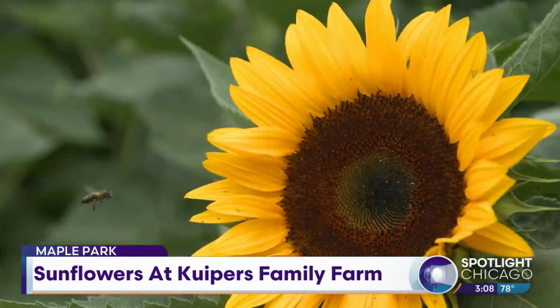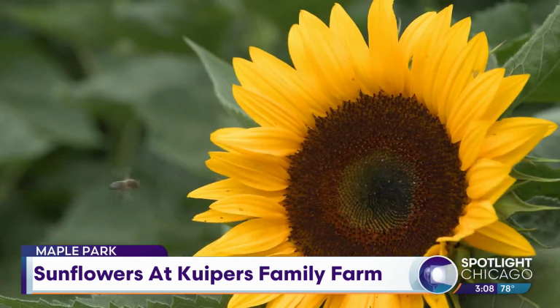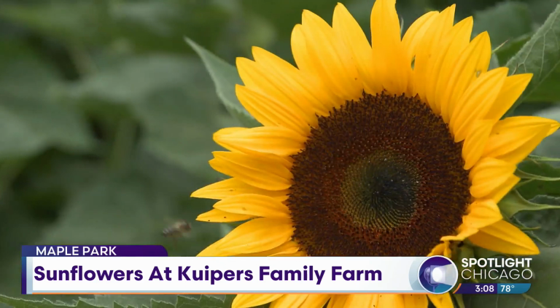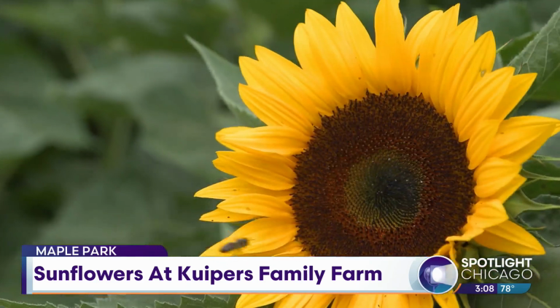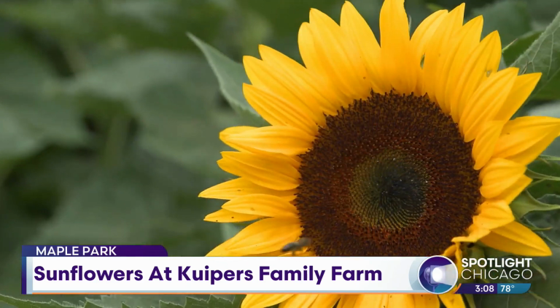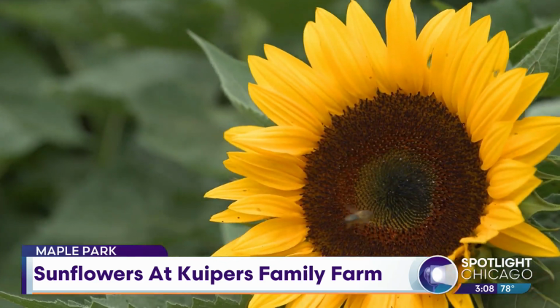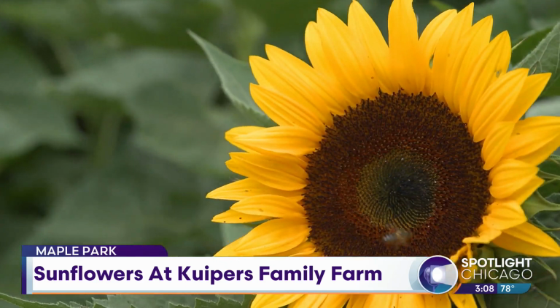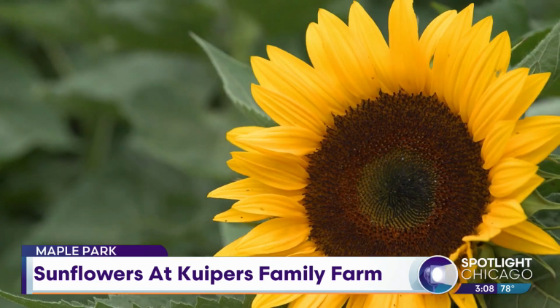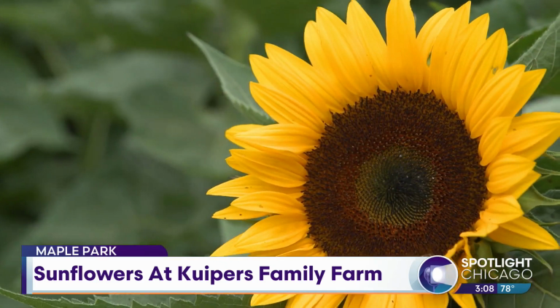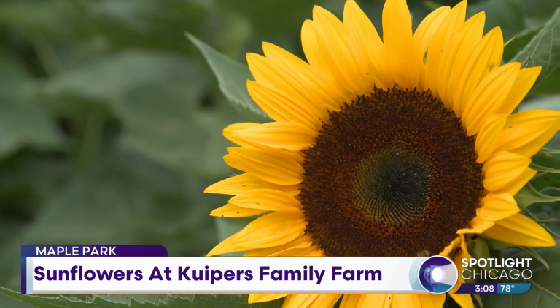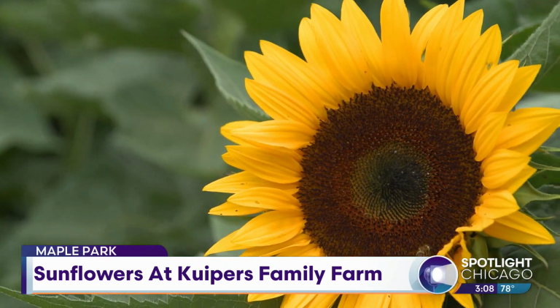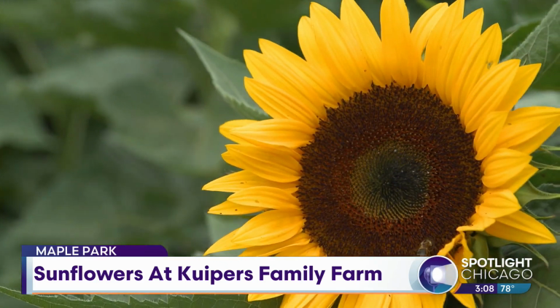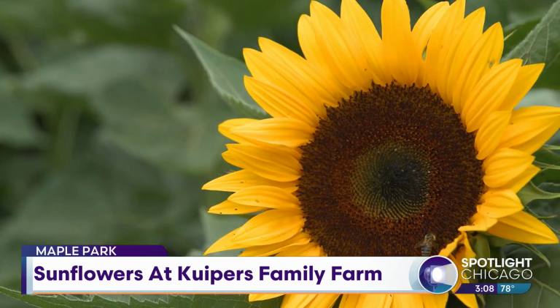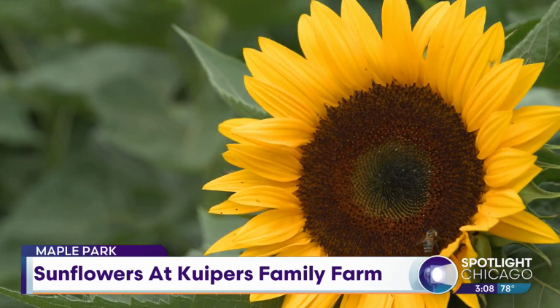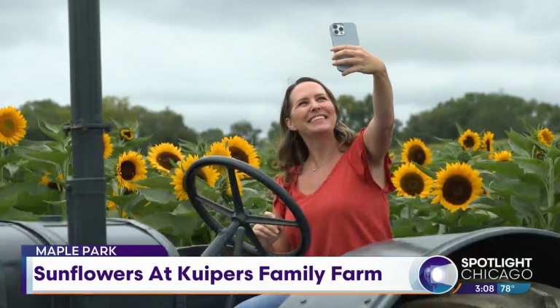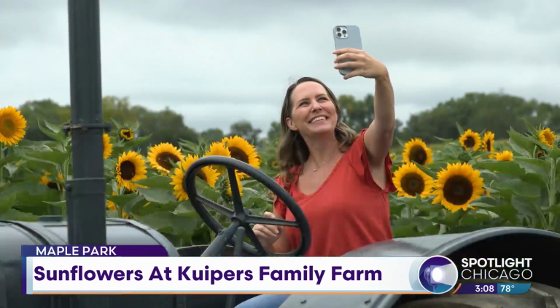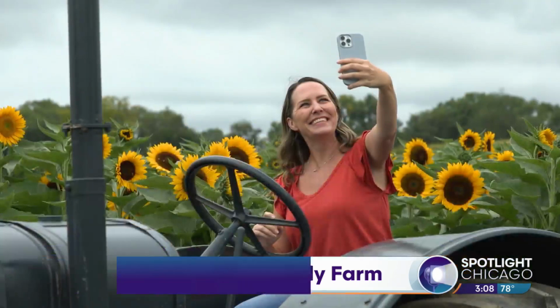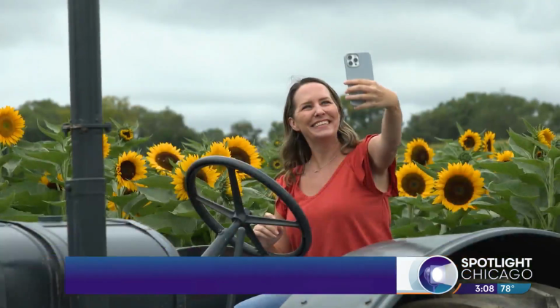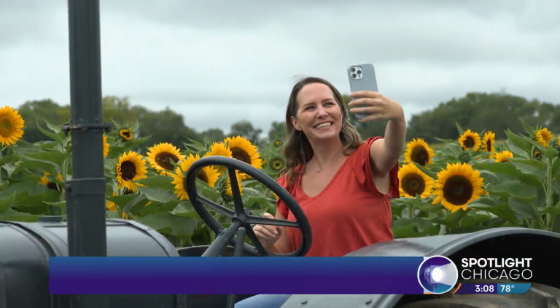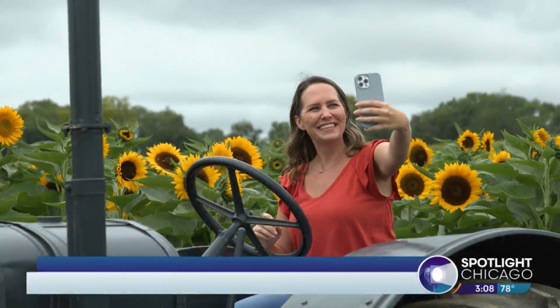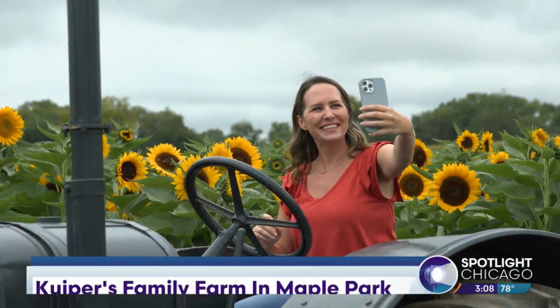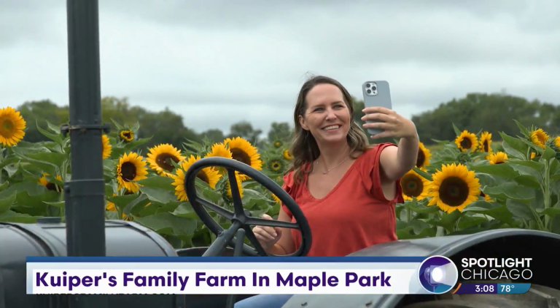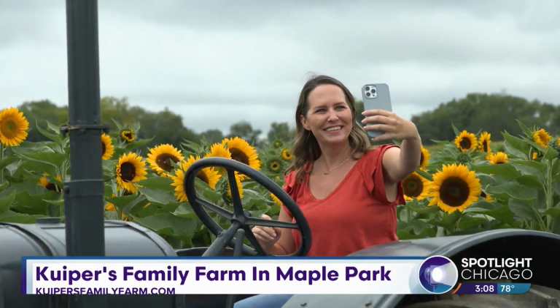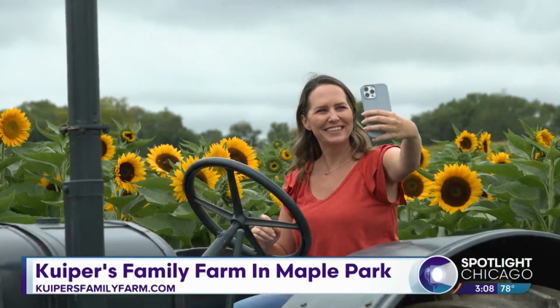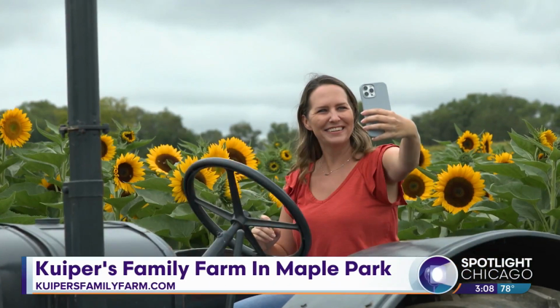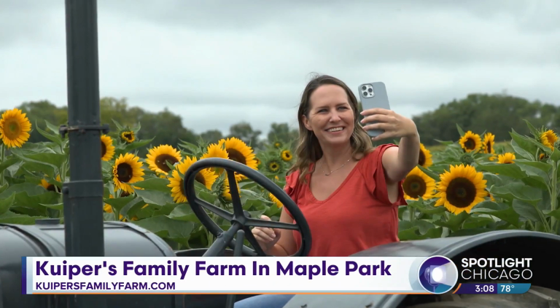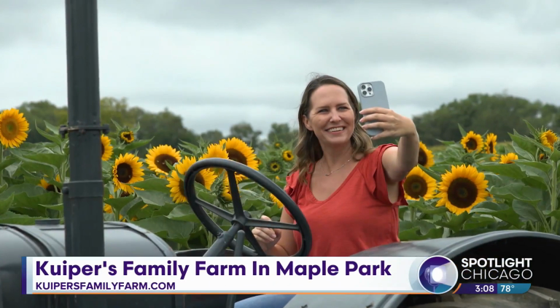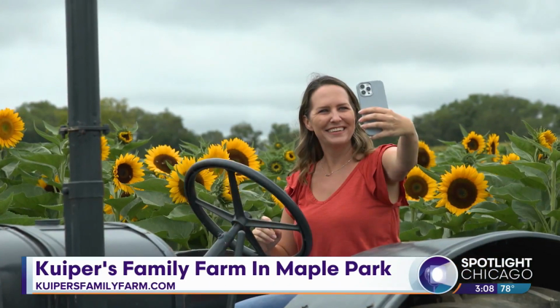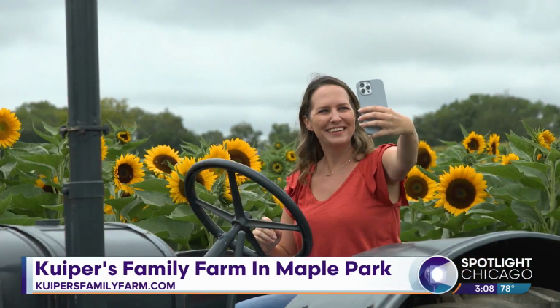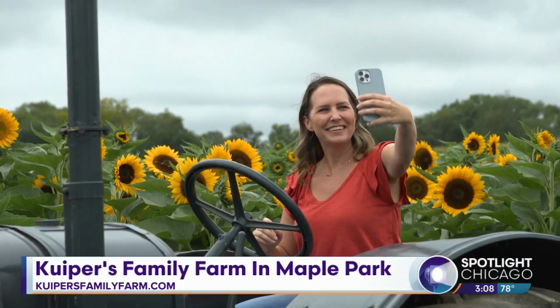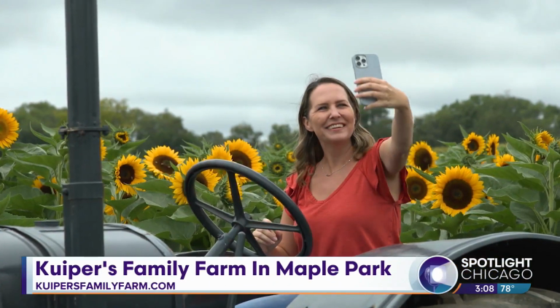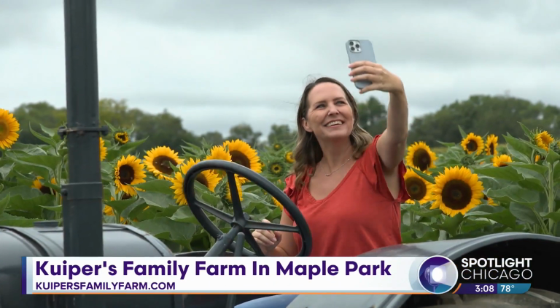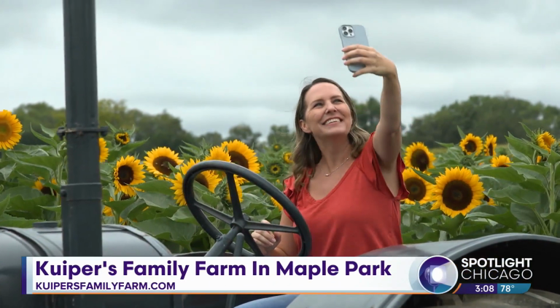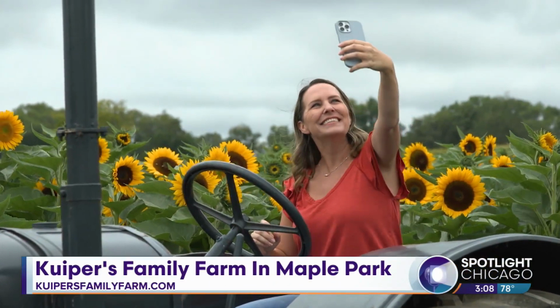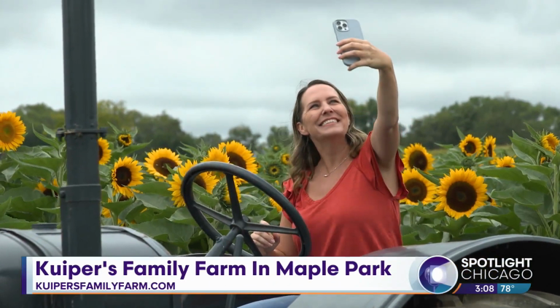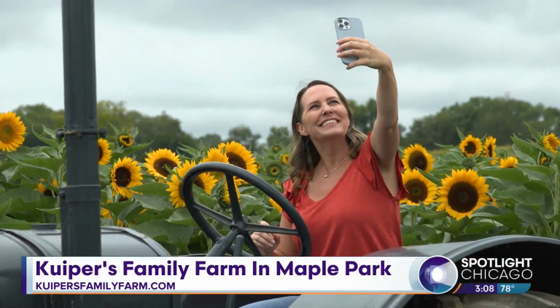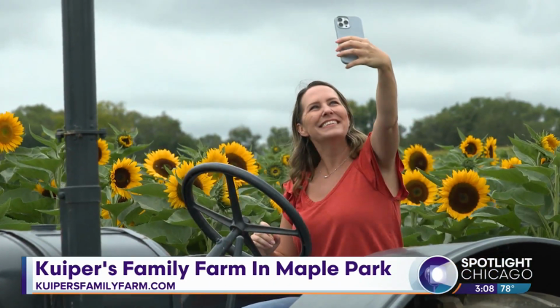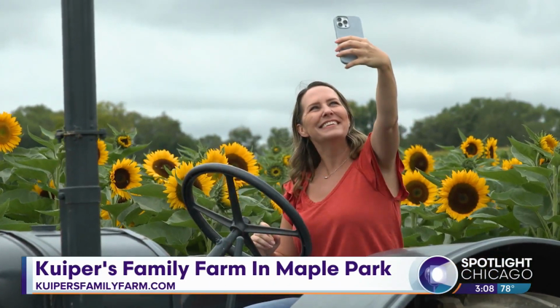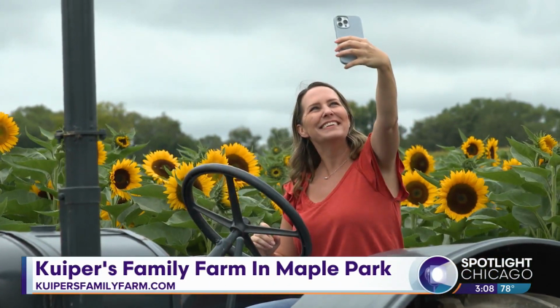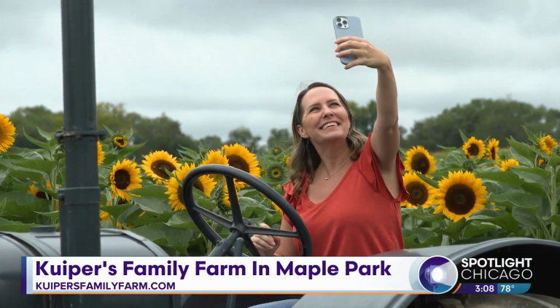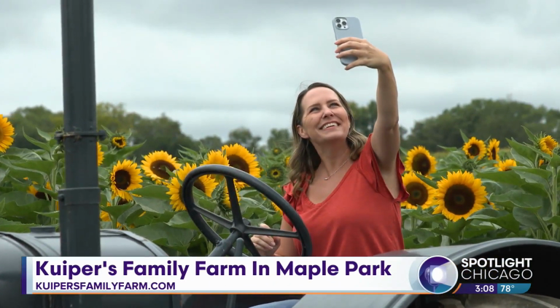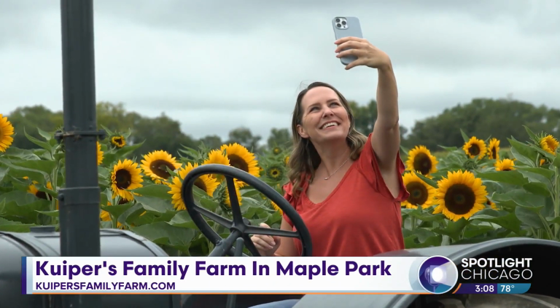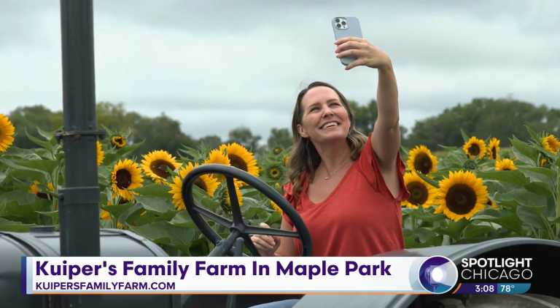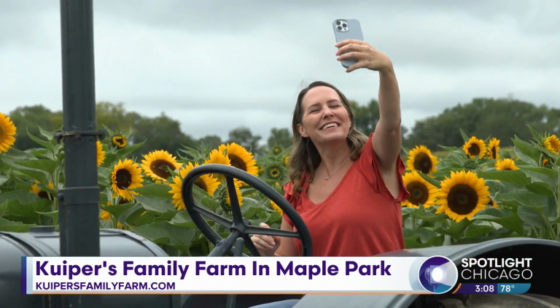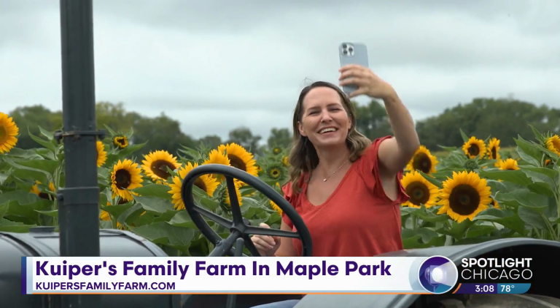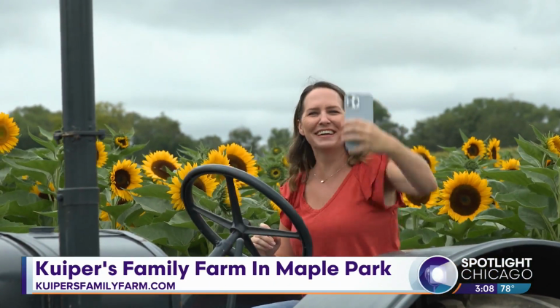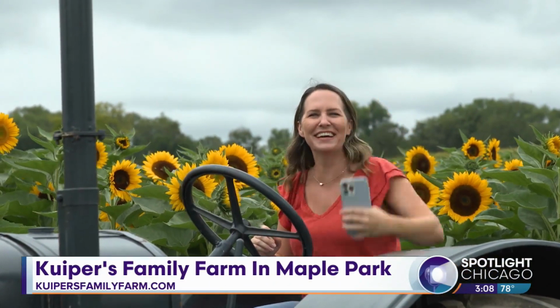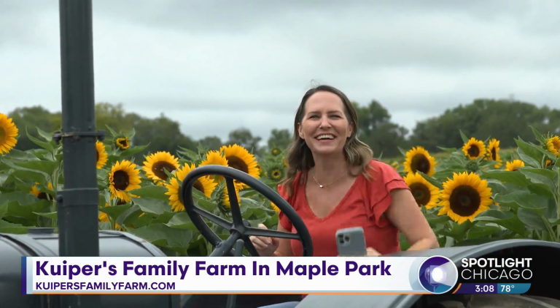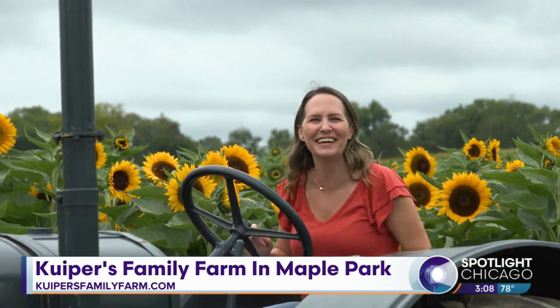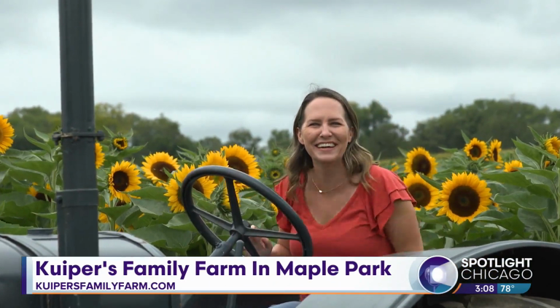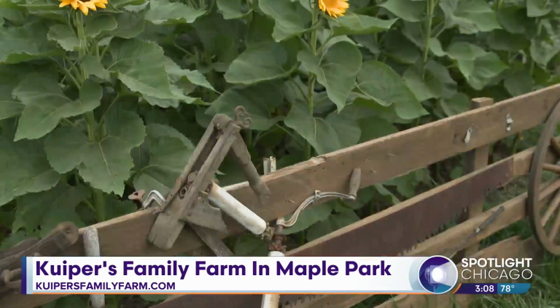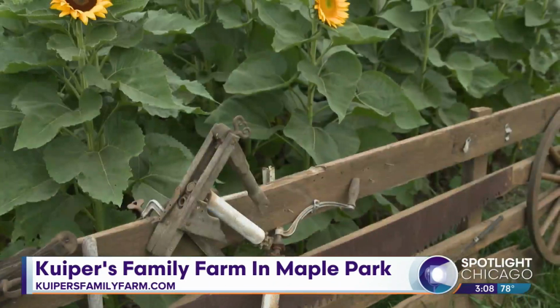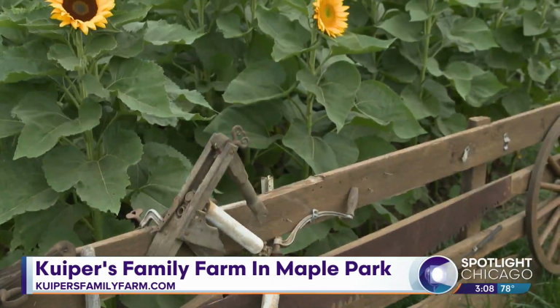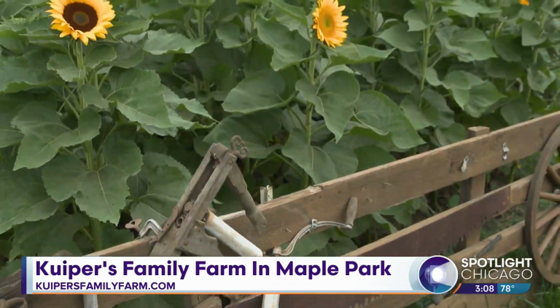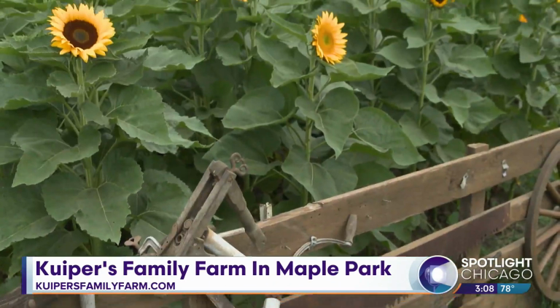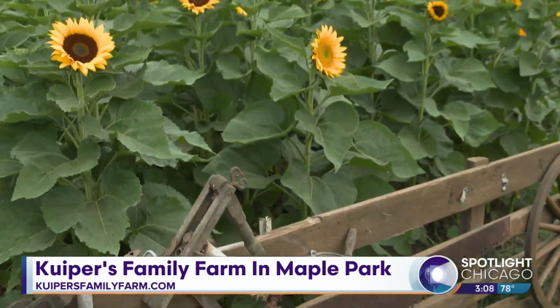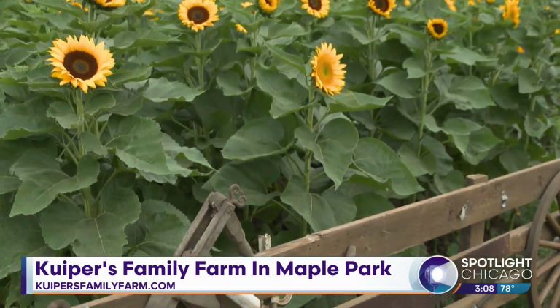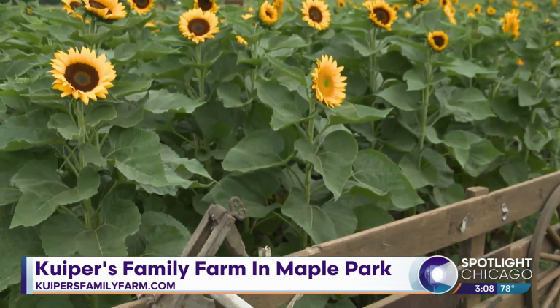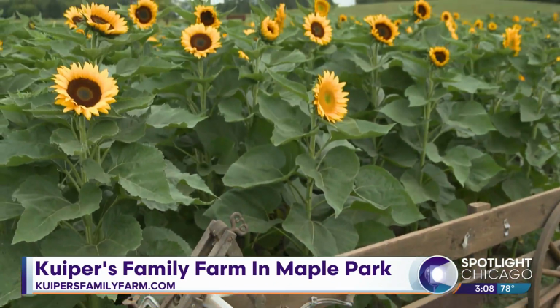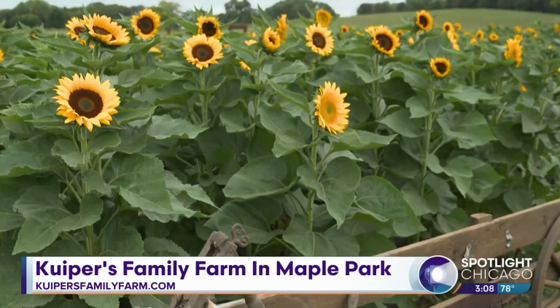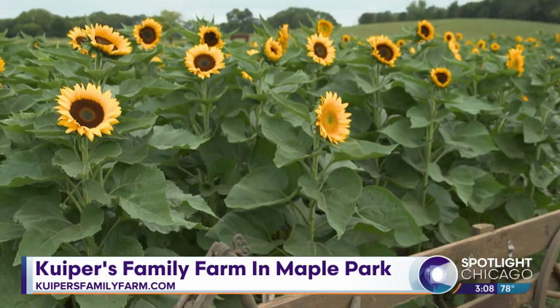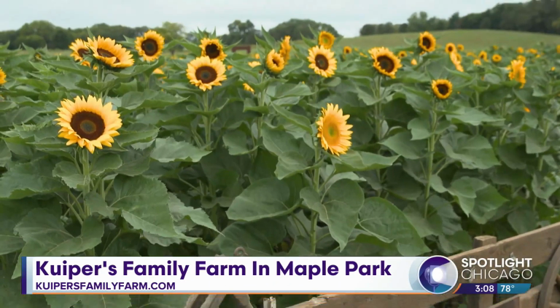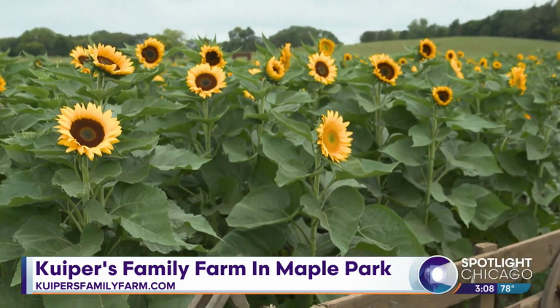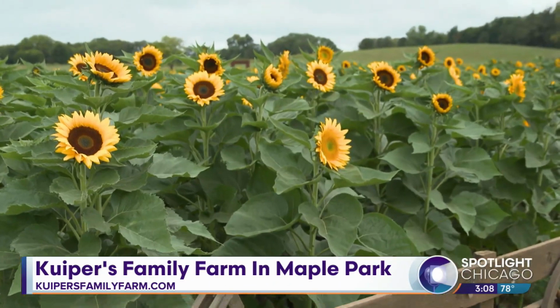And we have lots of props, like this tractor, and we have a frame. You can take pictures with your family and make a memory here at Kuyper's Farm.